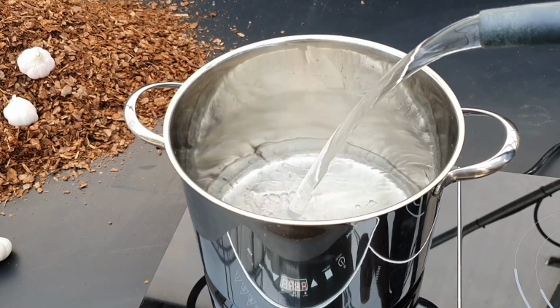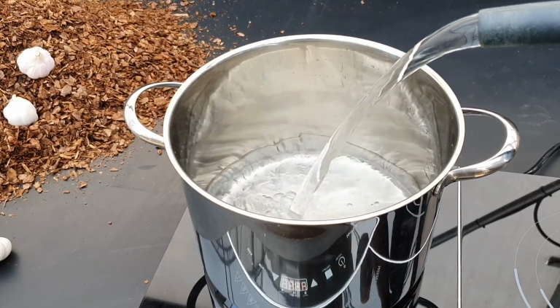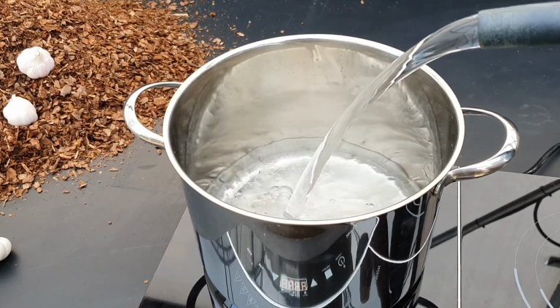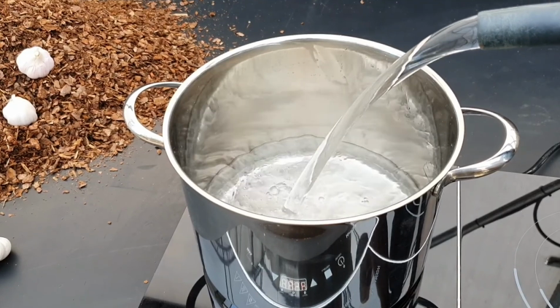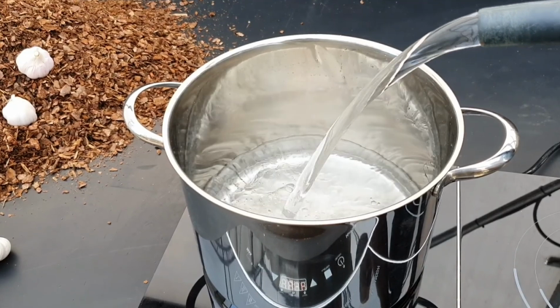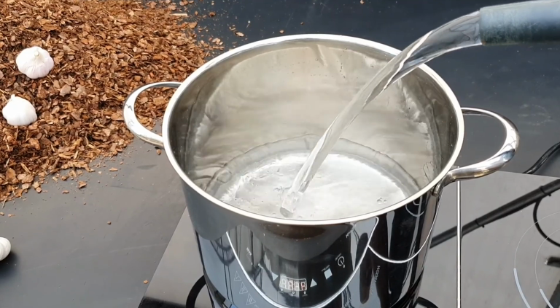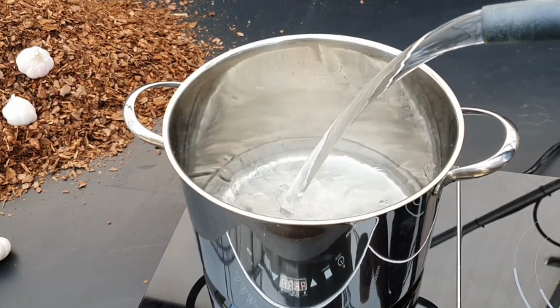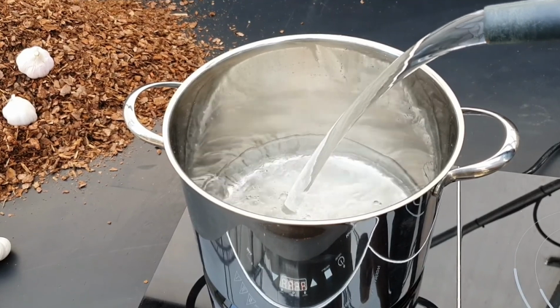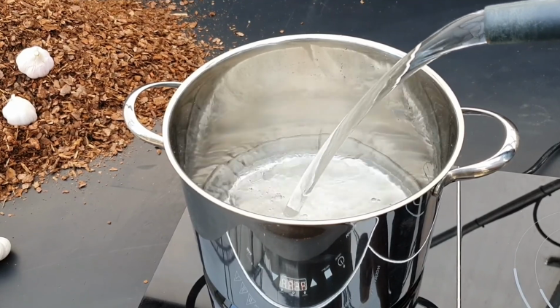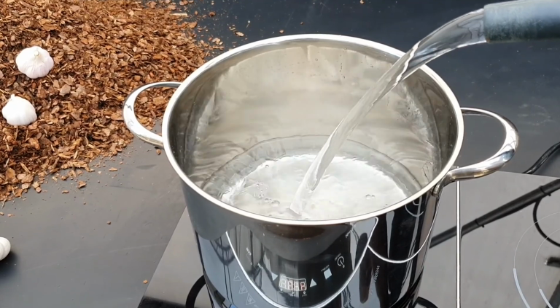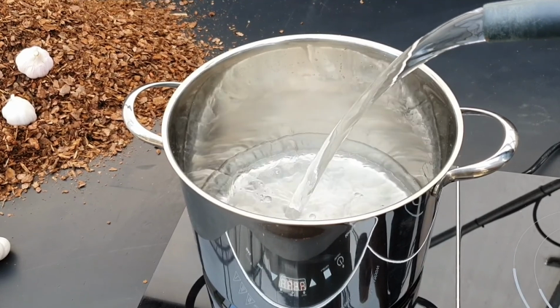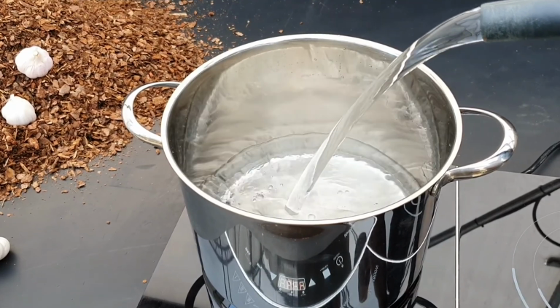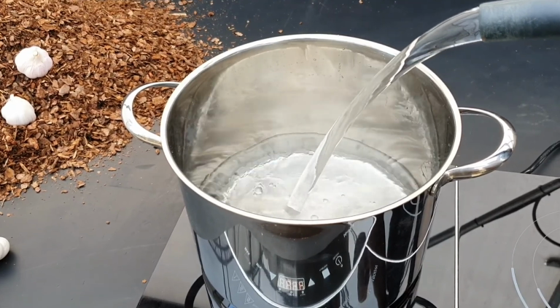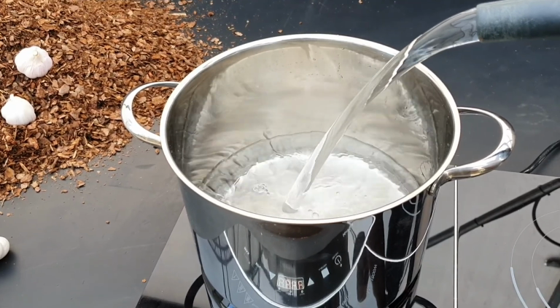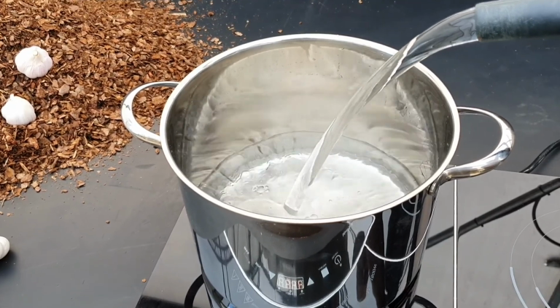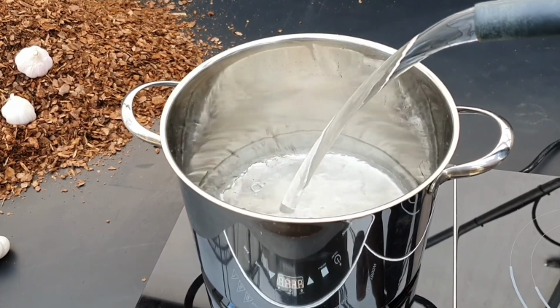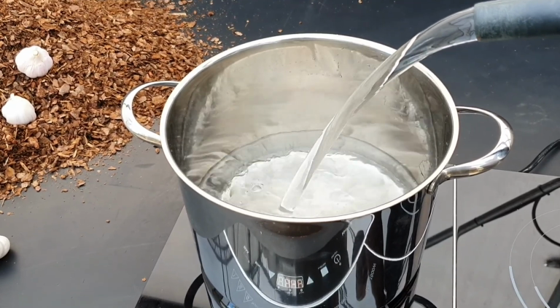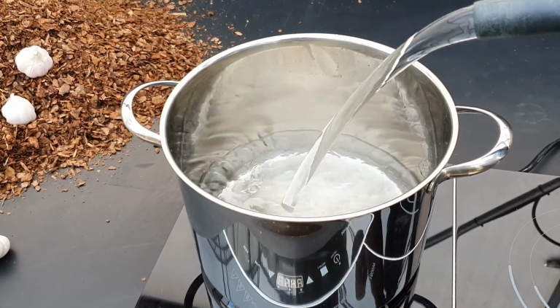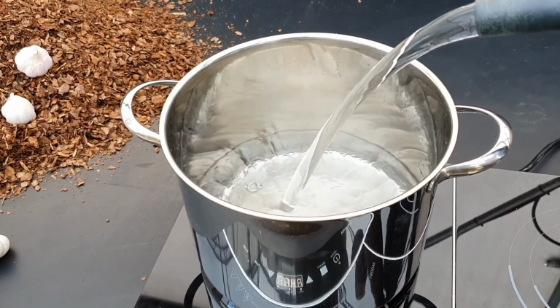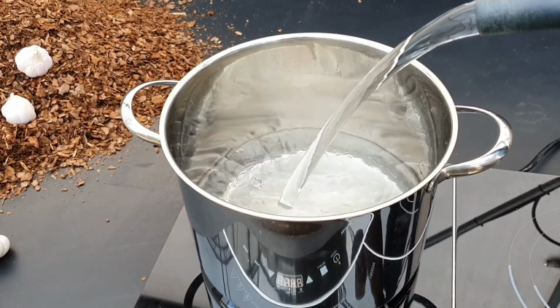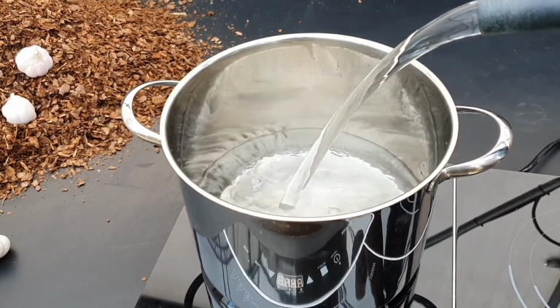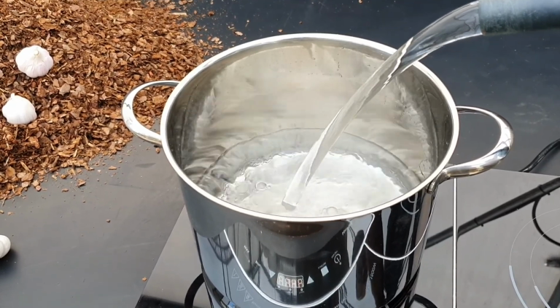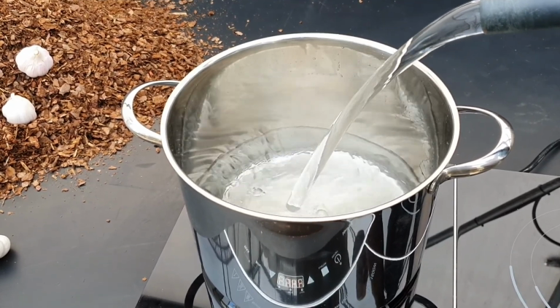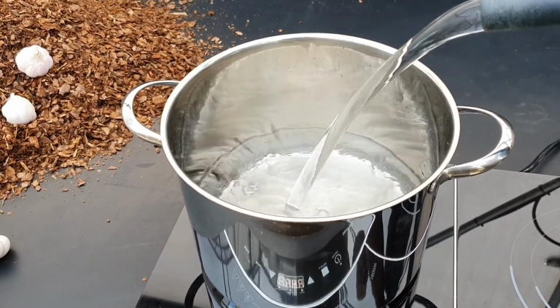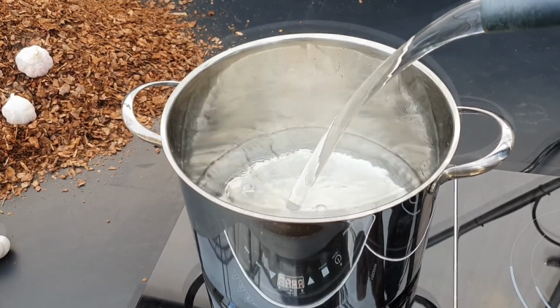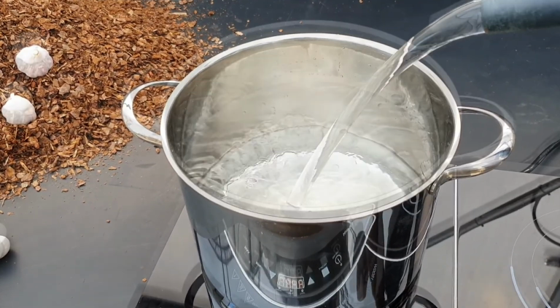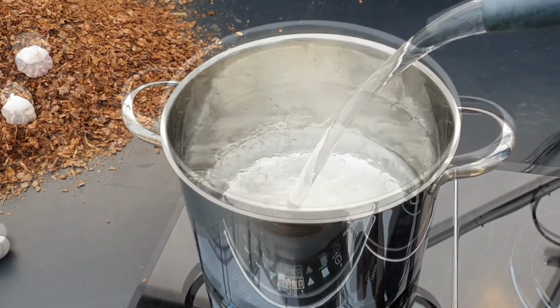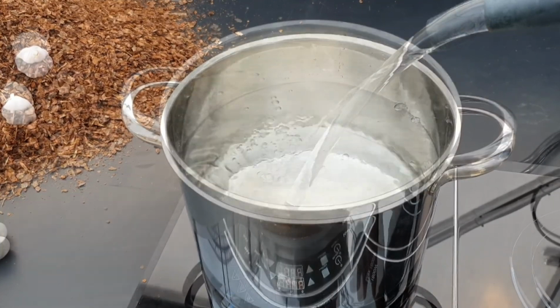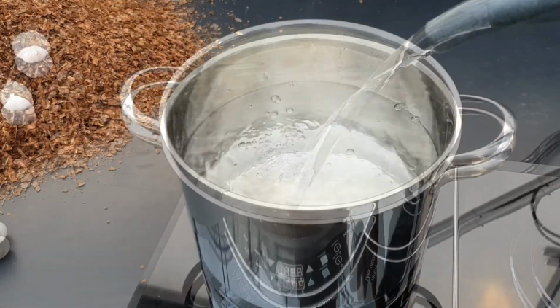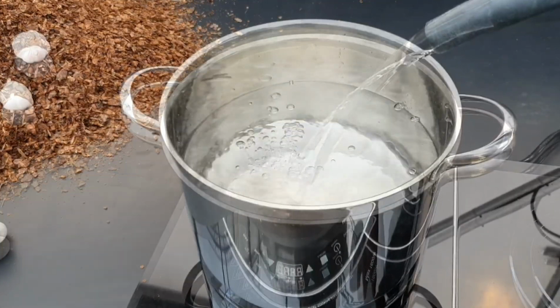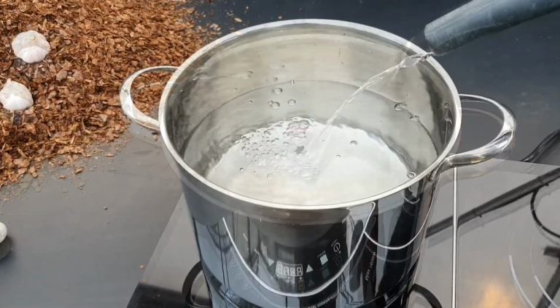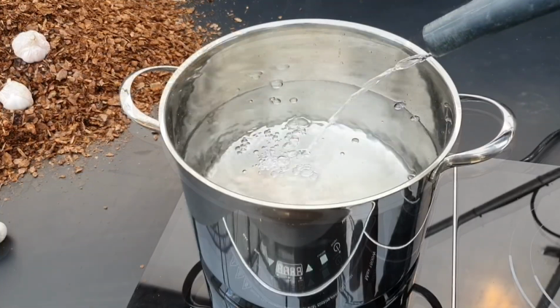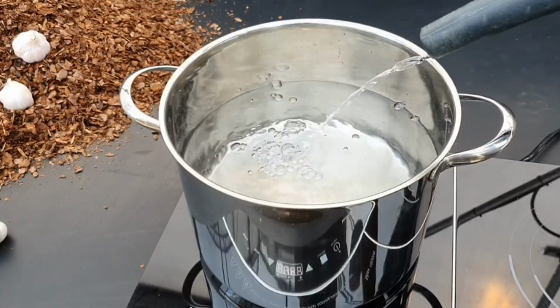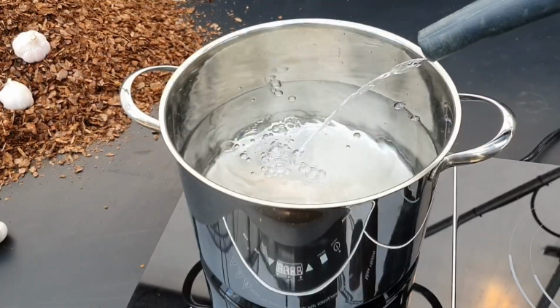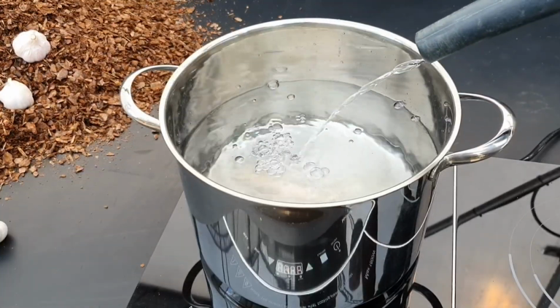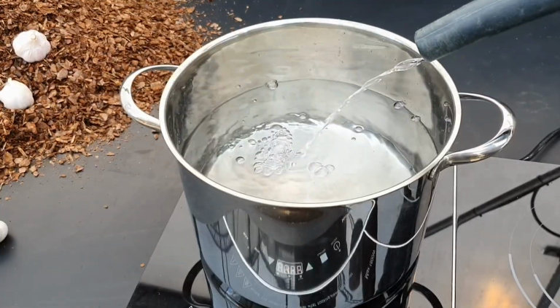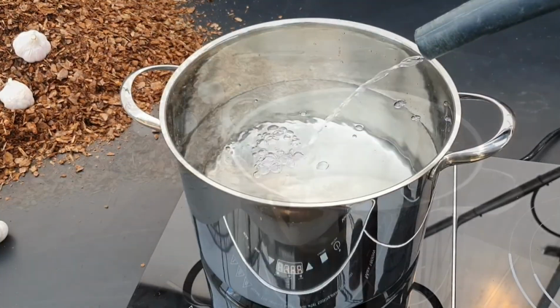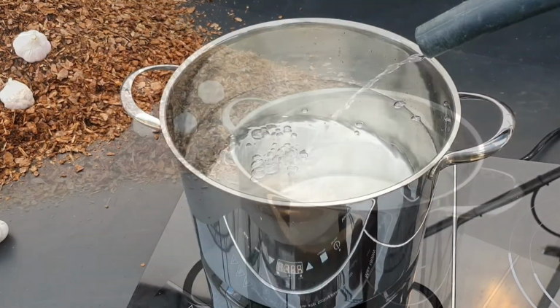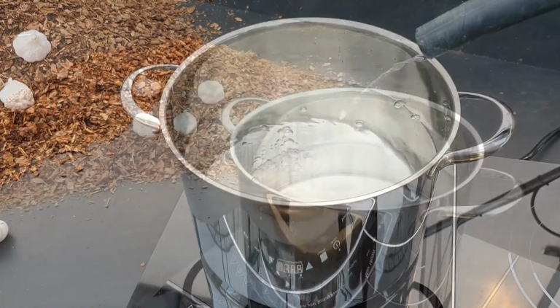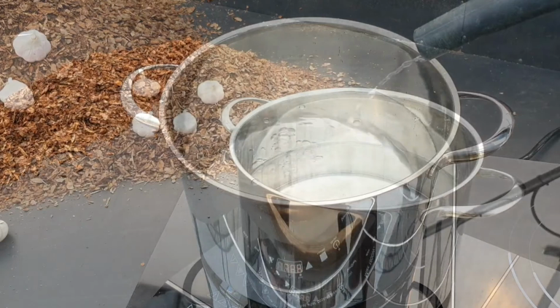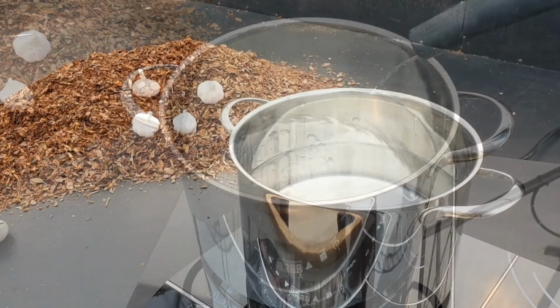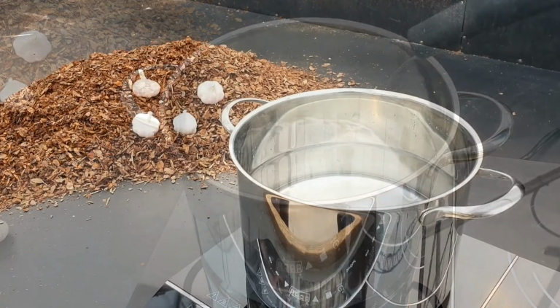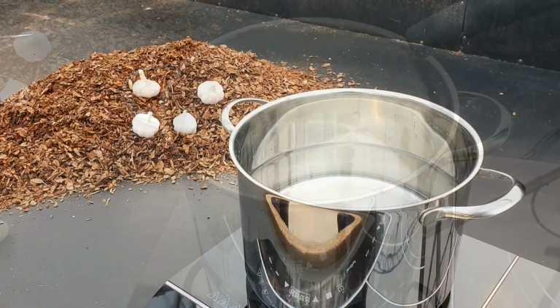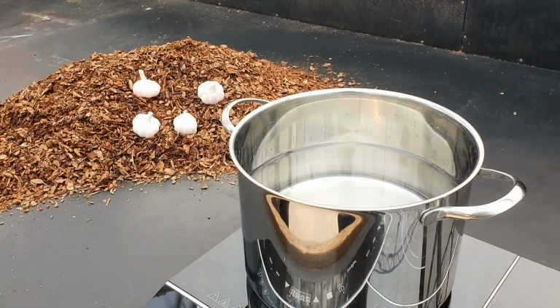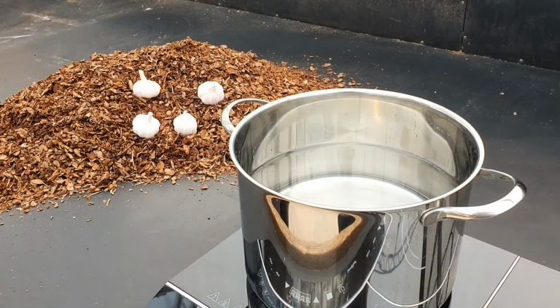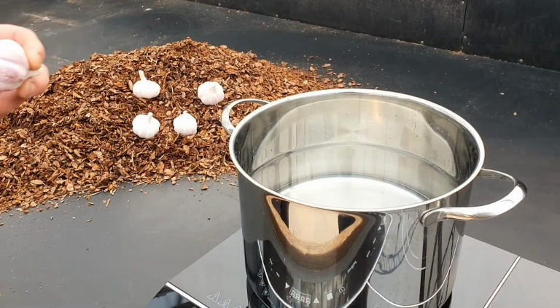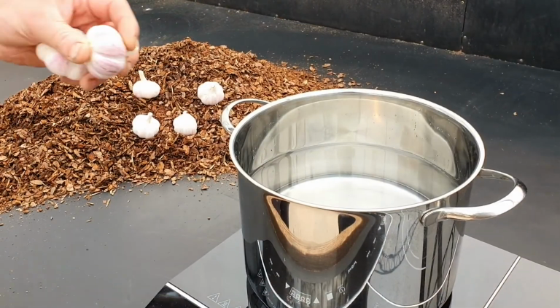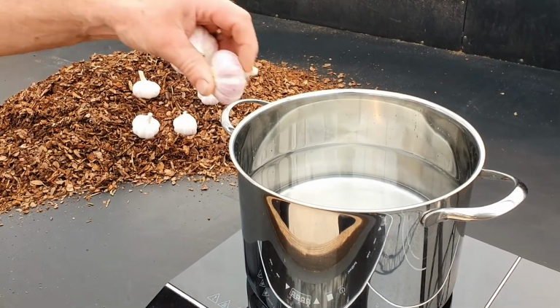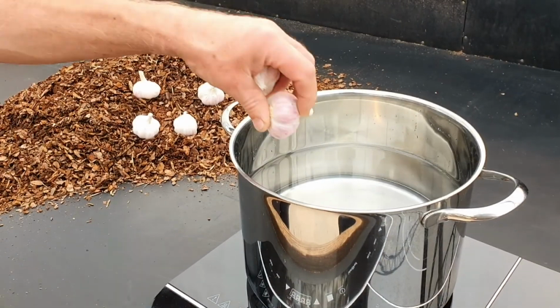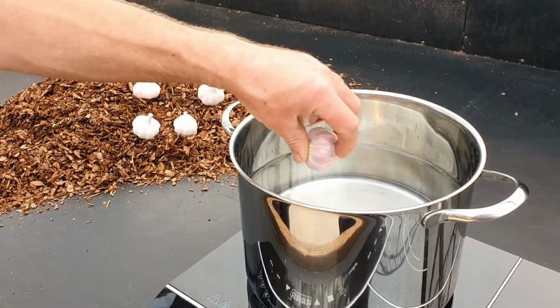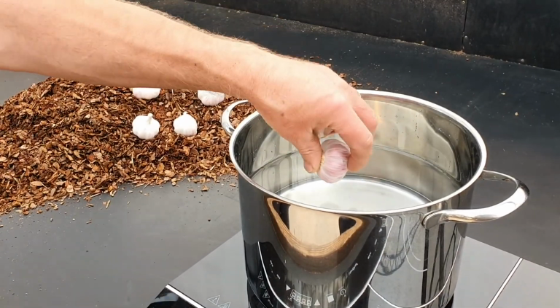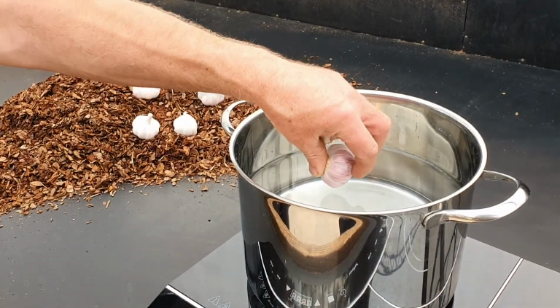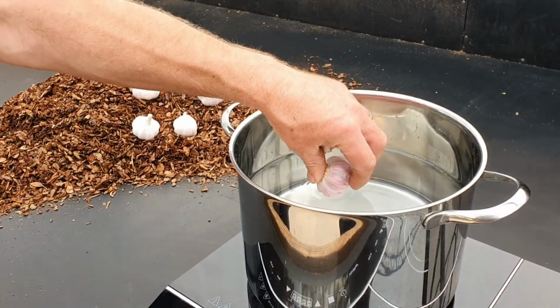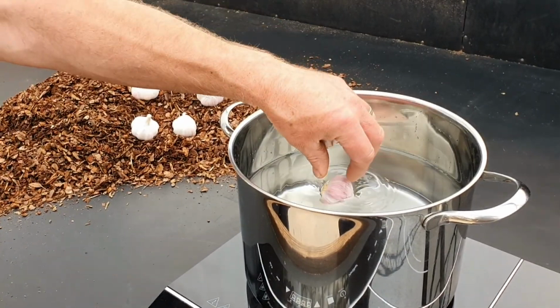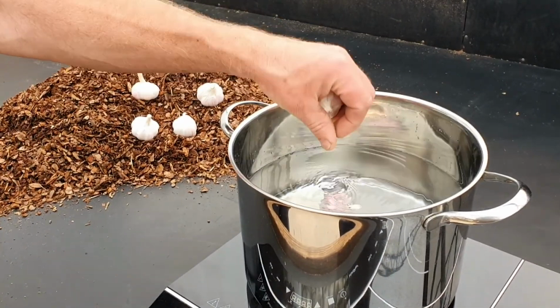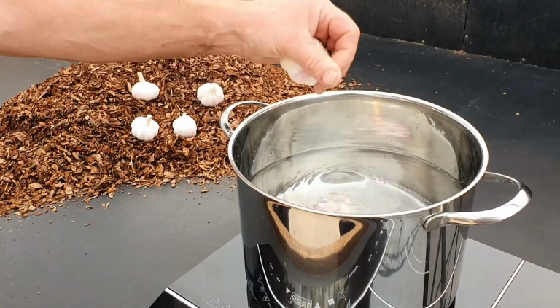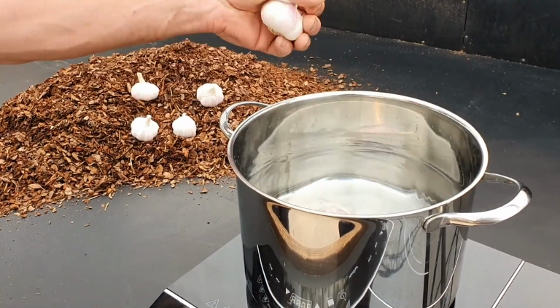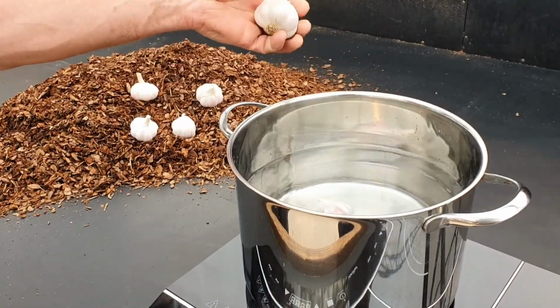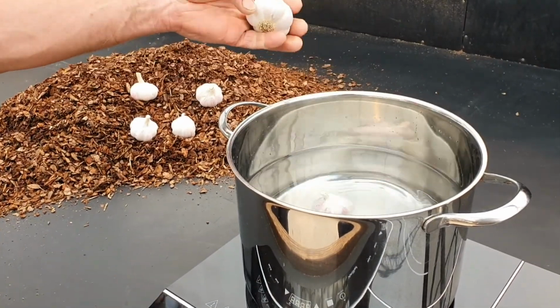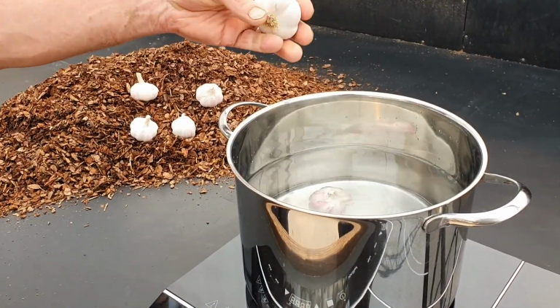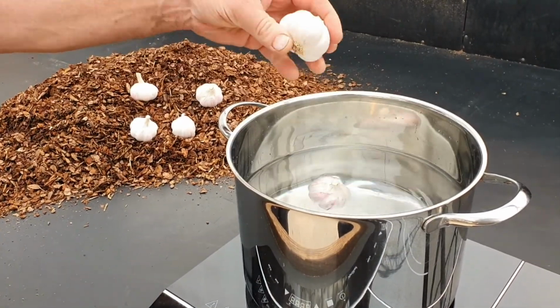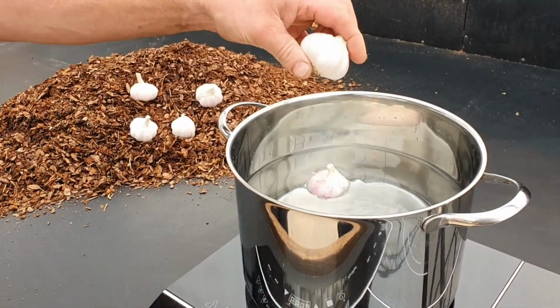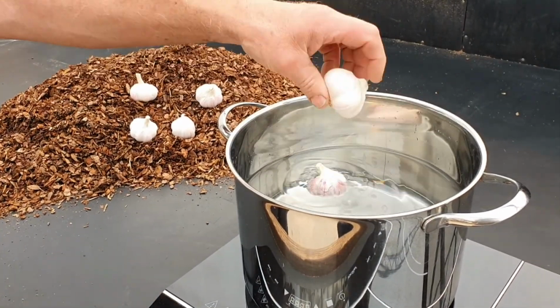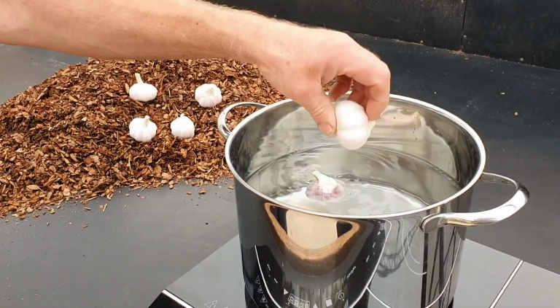Making garlic wash is easy. We don't use a recipe, but a good general rule is one liter of water to every bulb that you use.